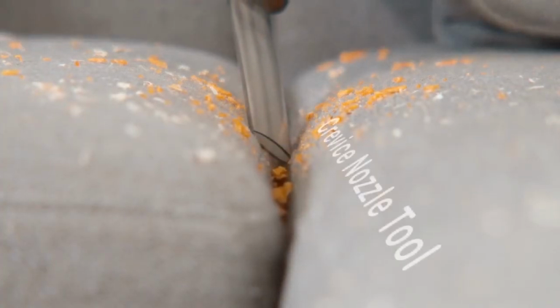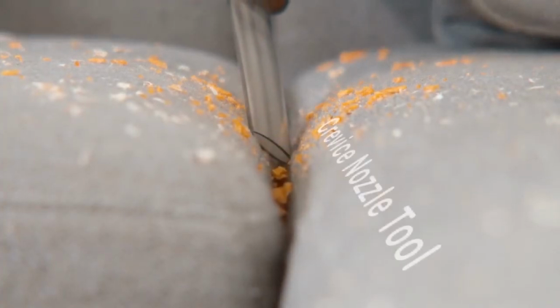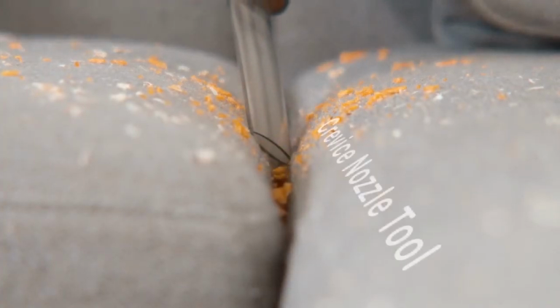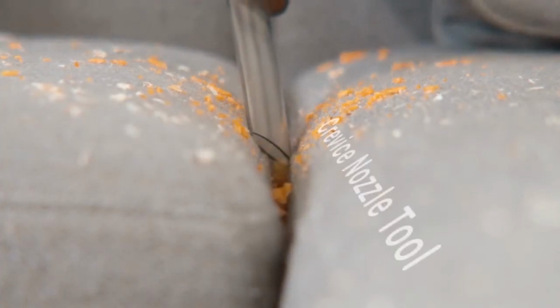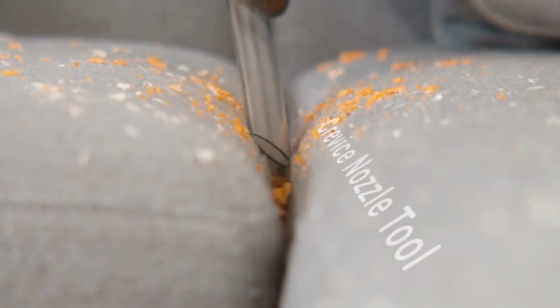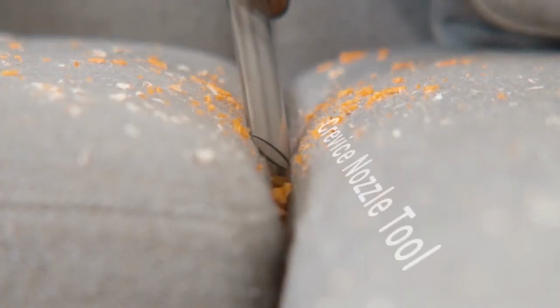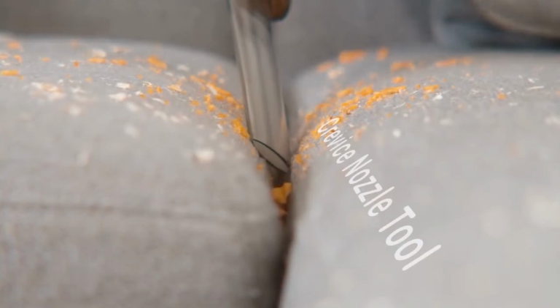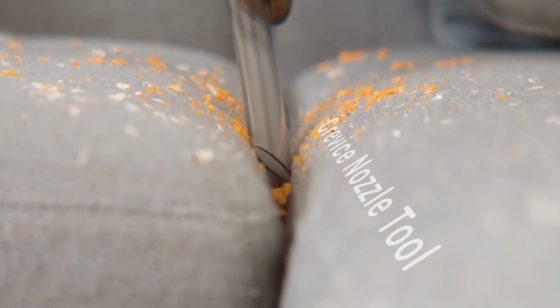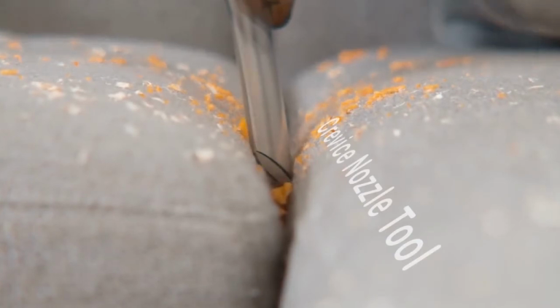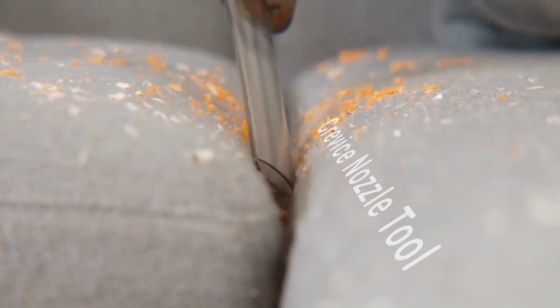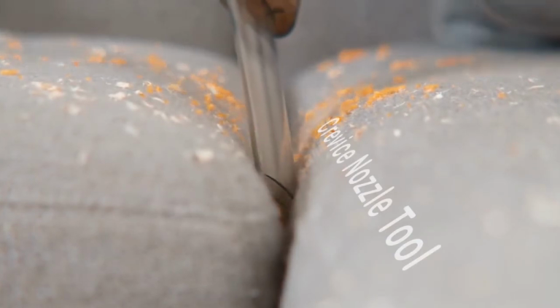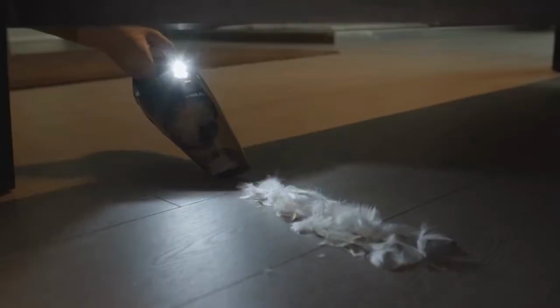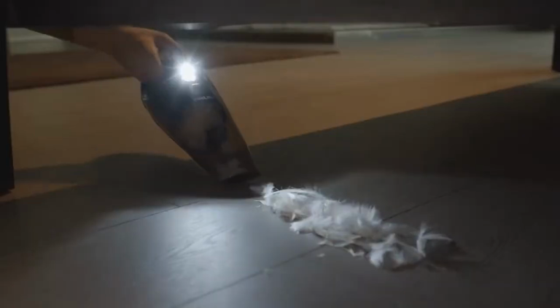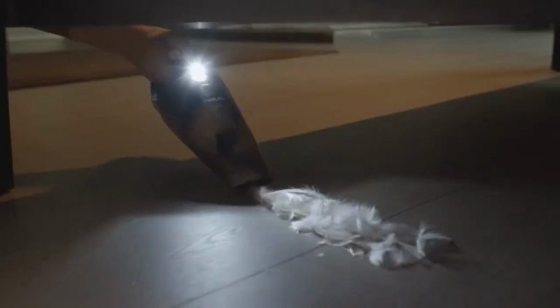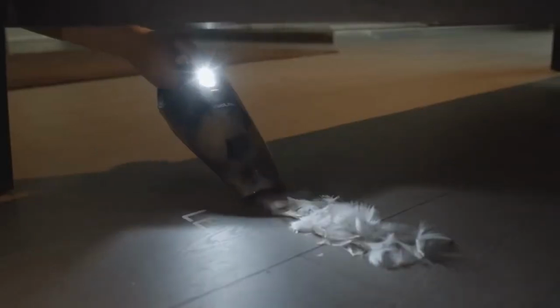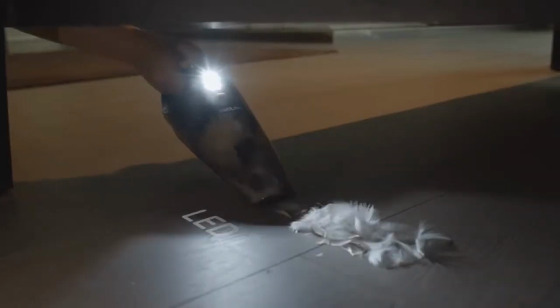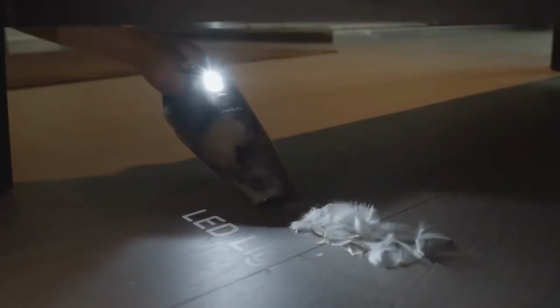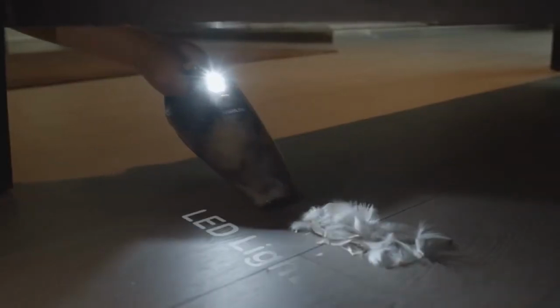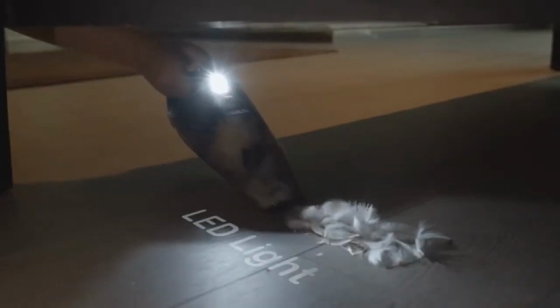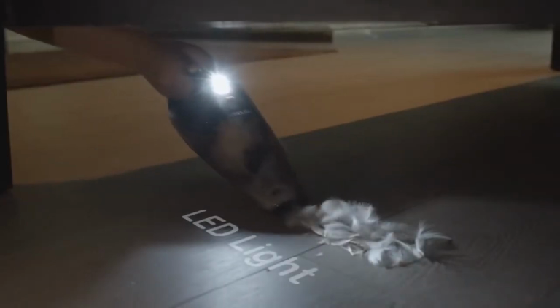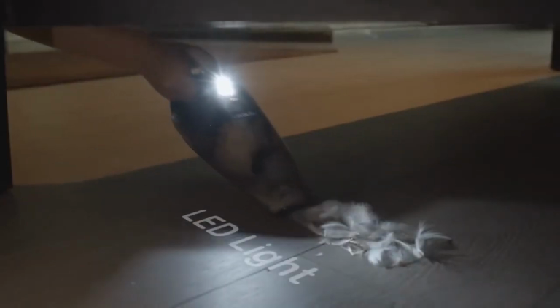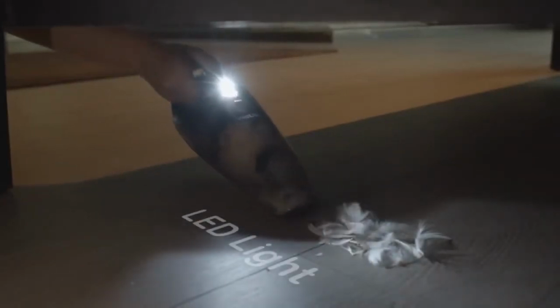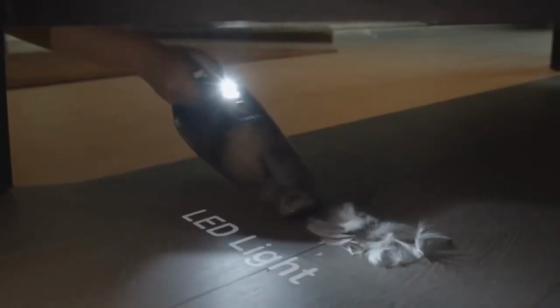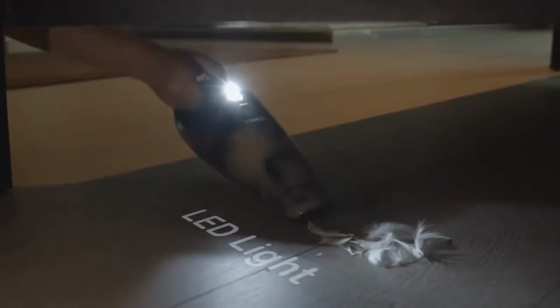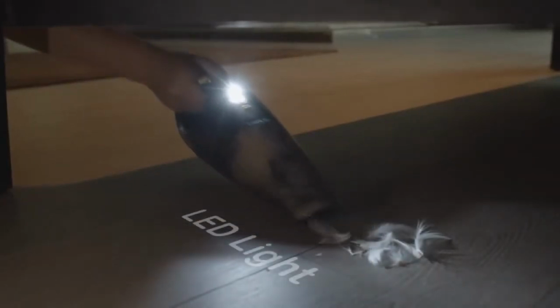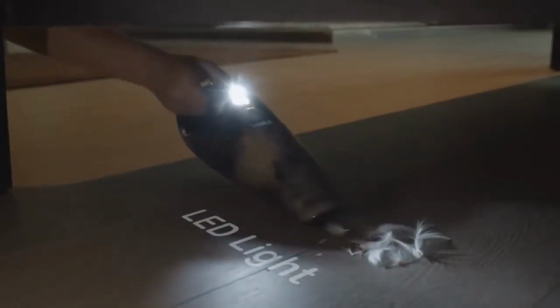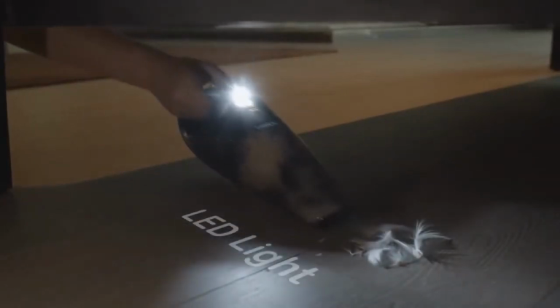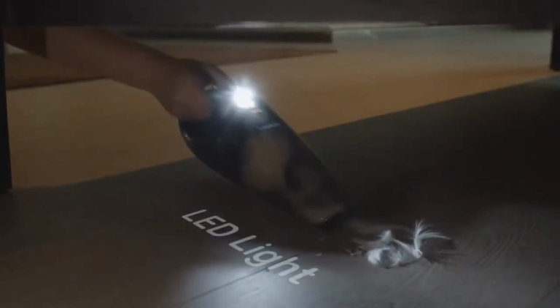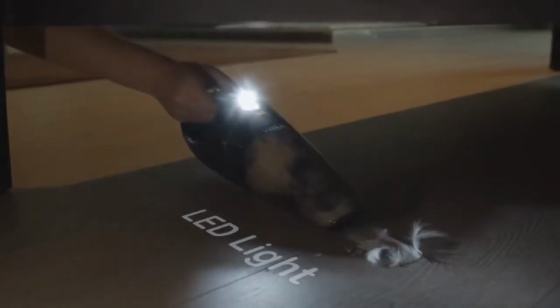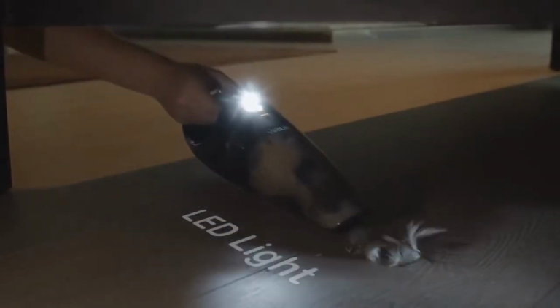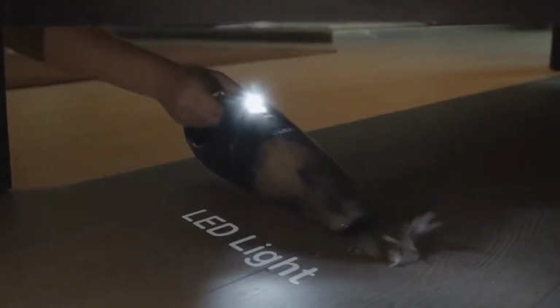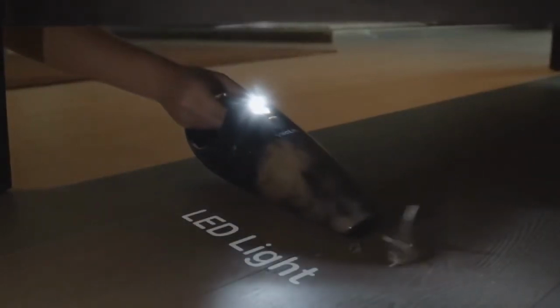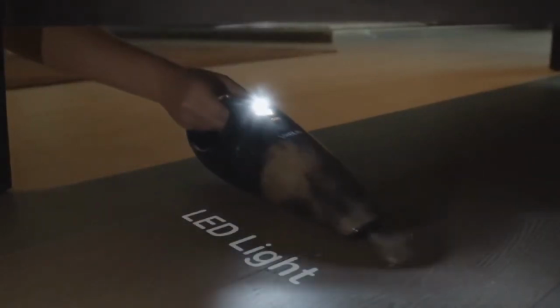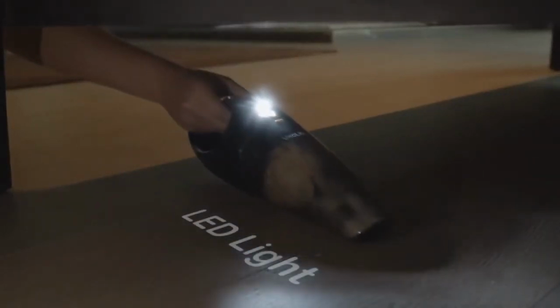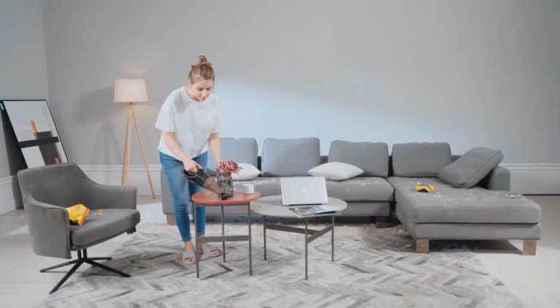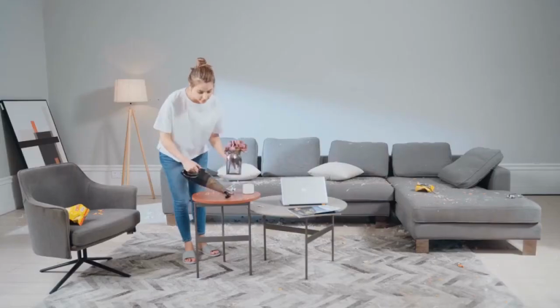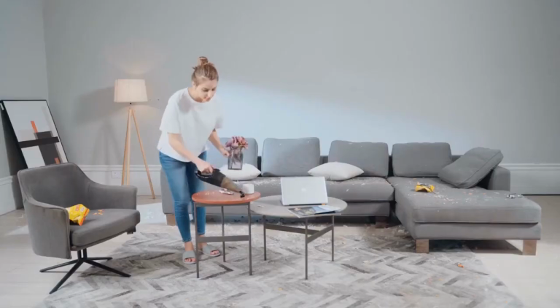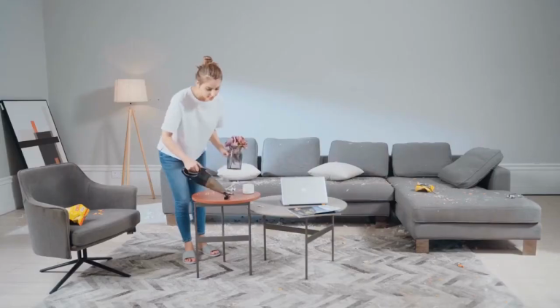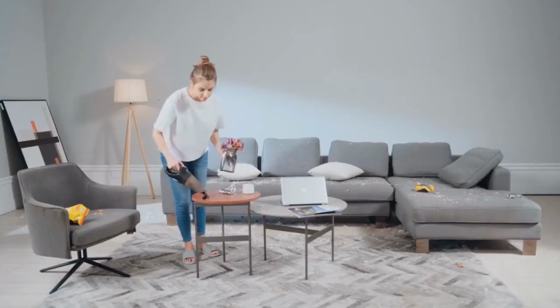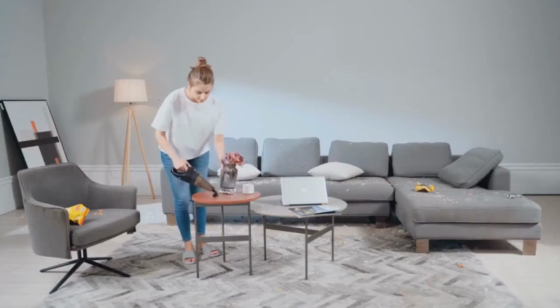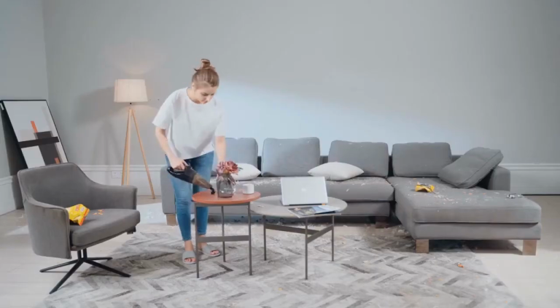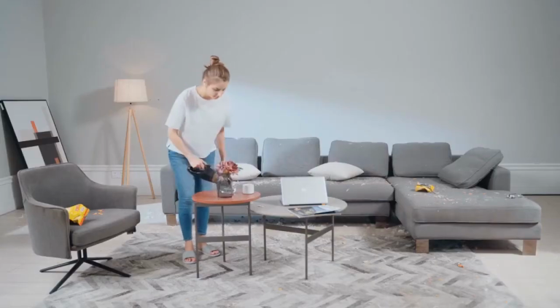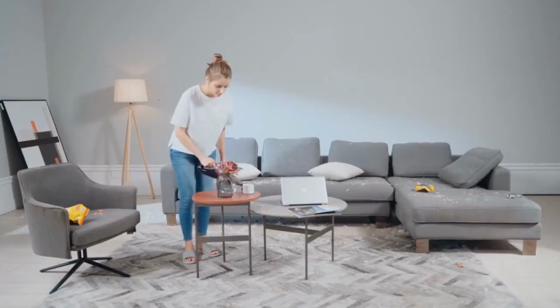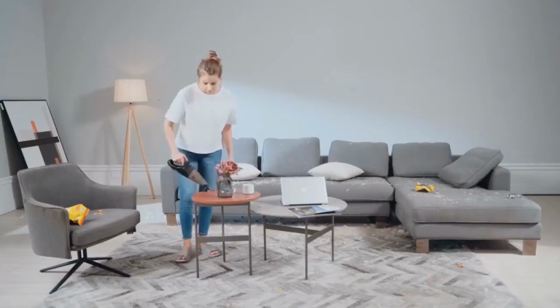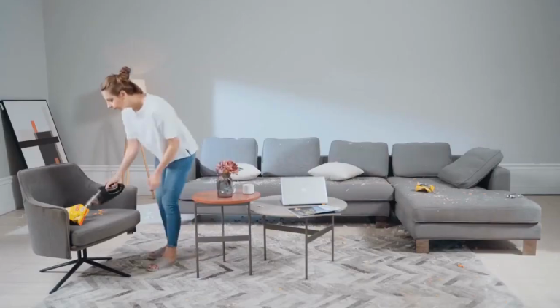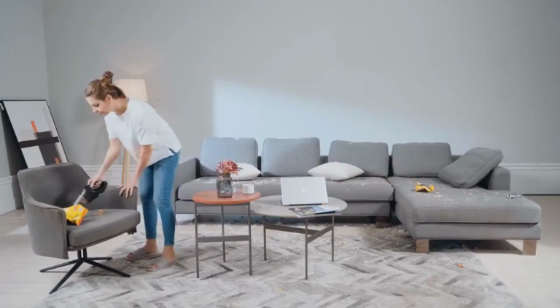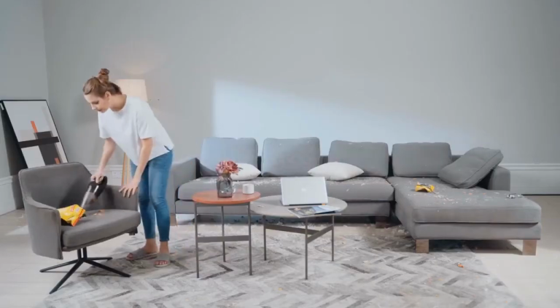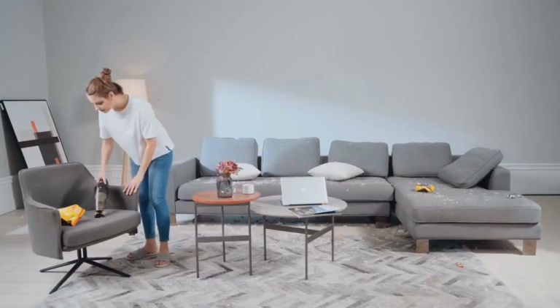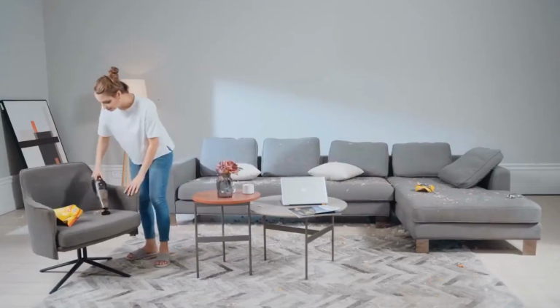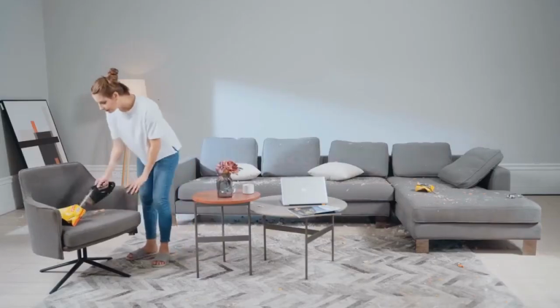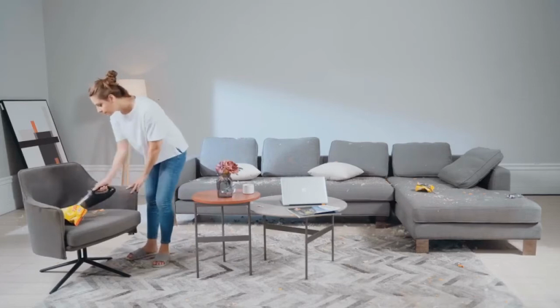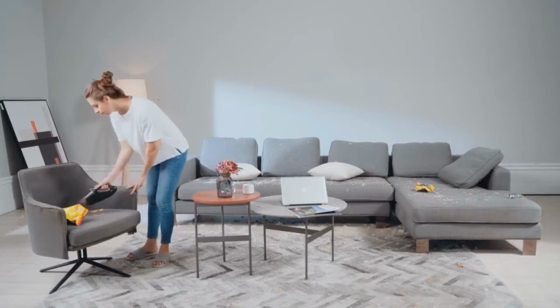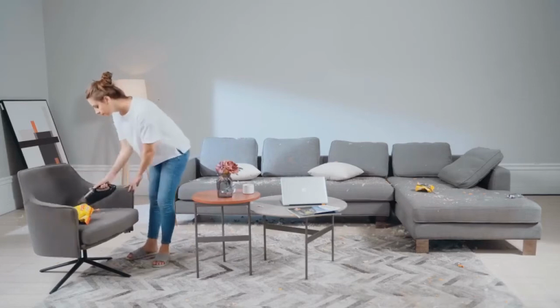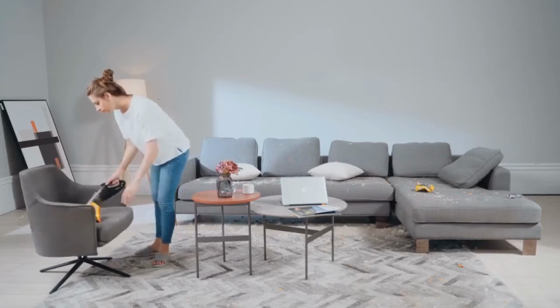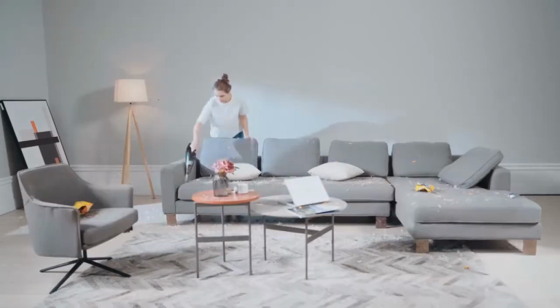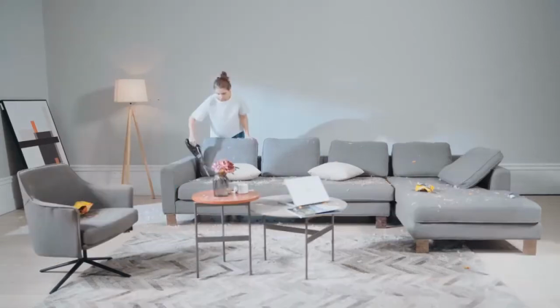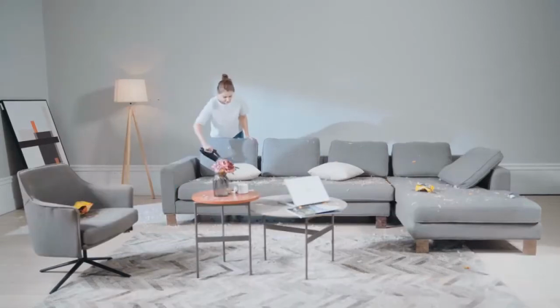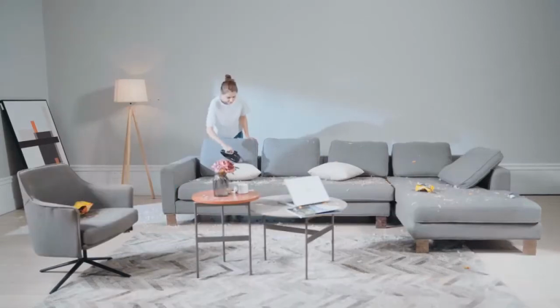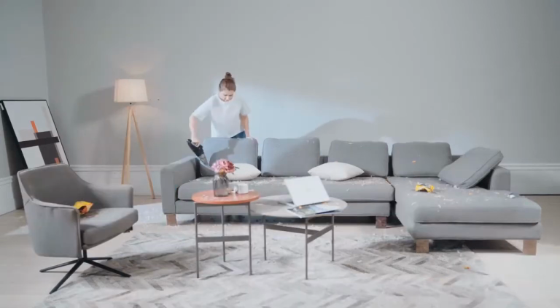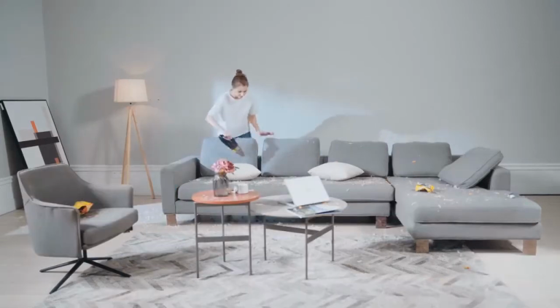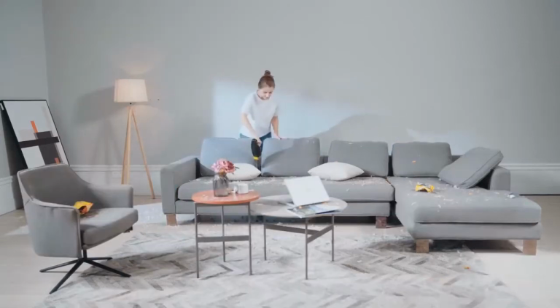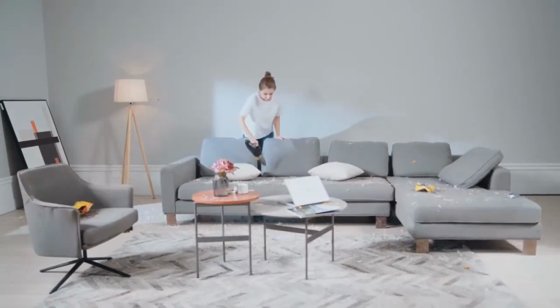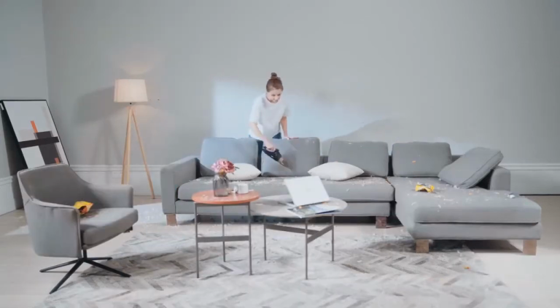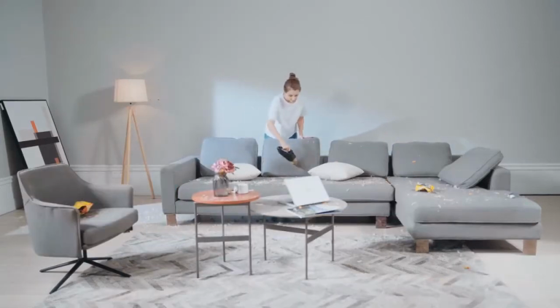The portable vacuum cleaner cleans dust, crumbs, and pet hair from carpets, kitchen, living room, and offices with outstanding performance.